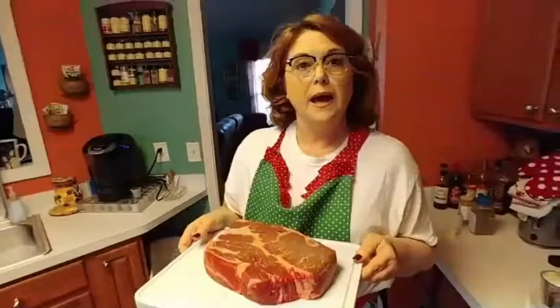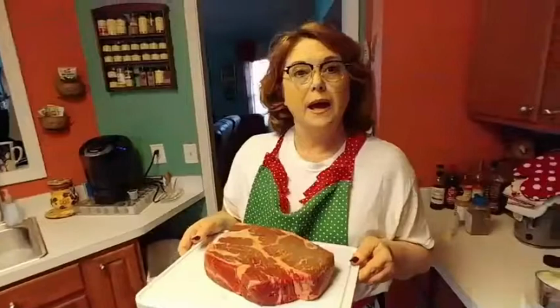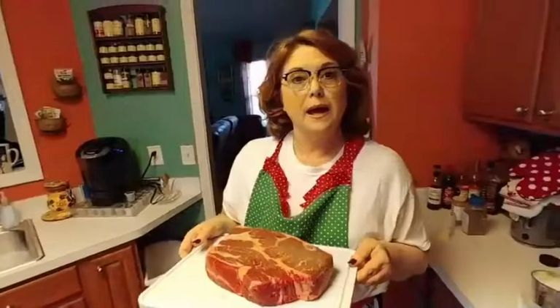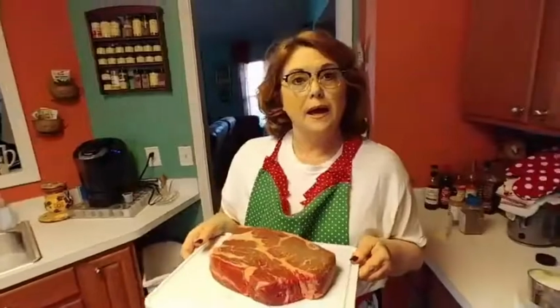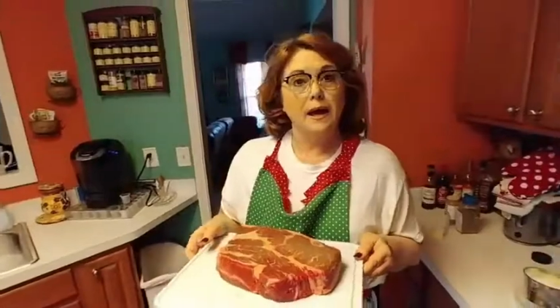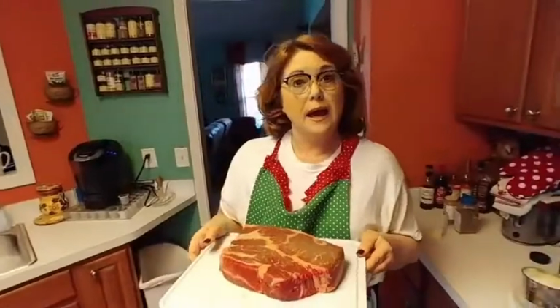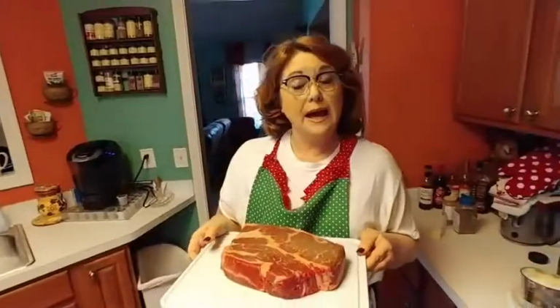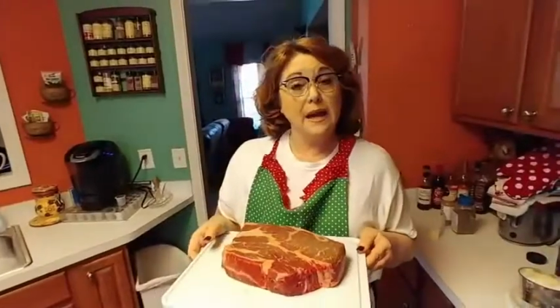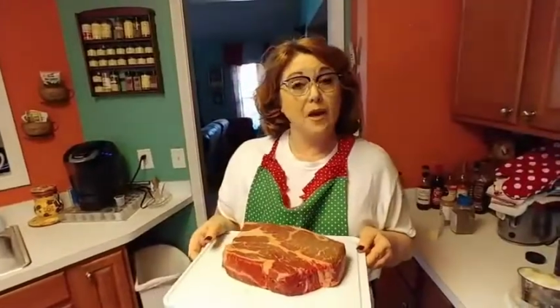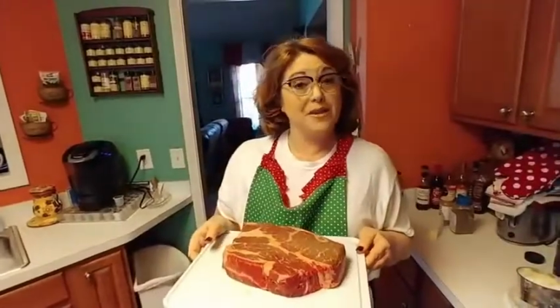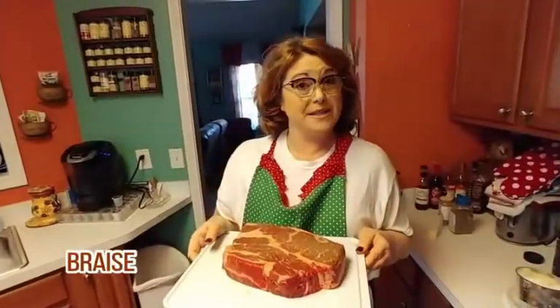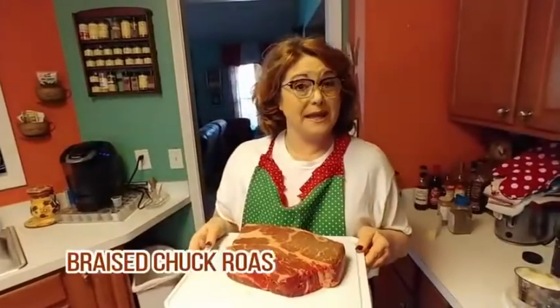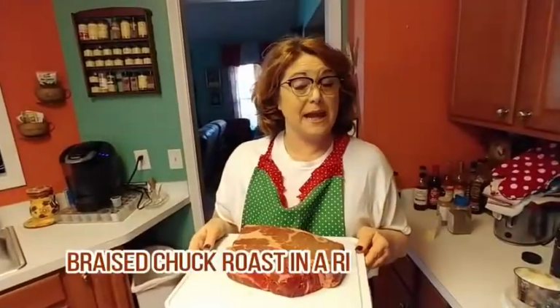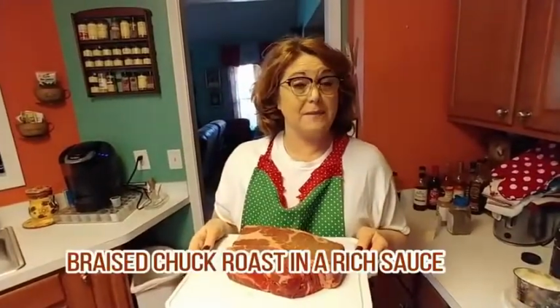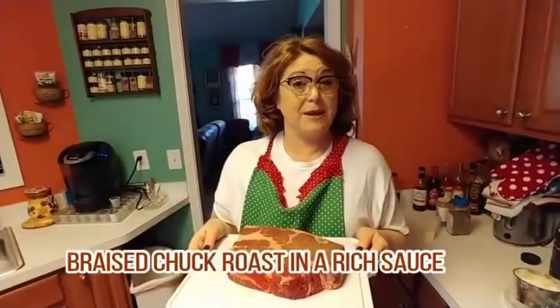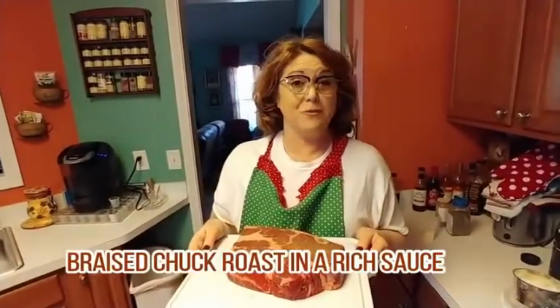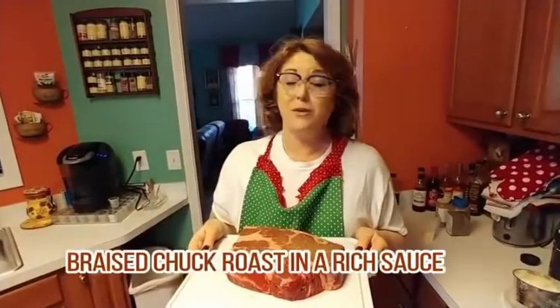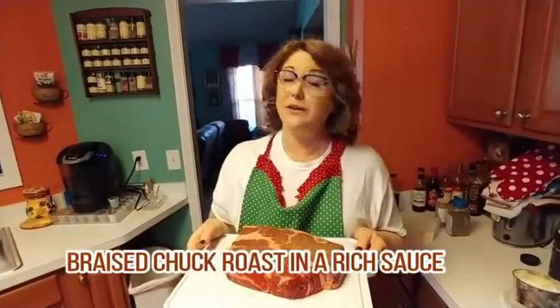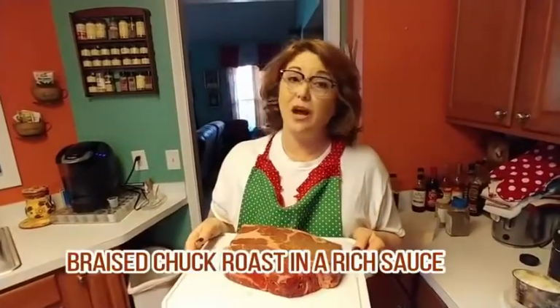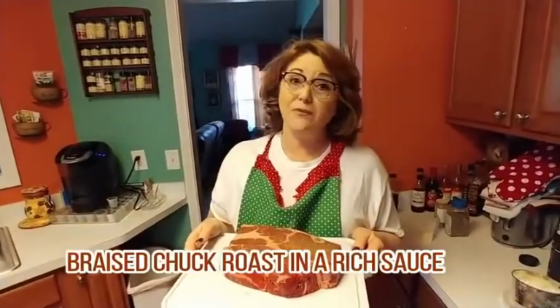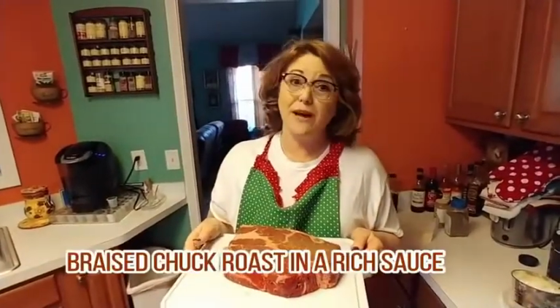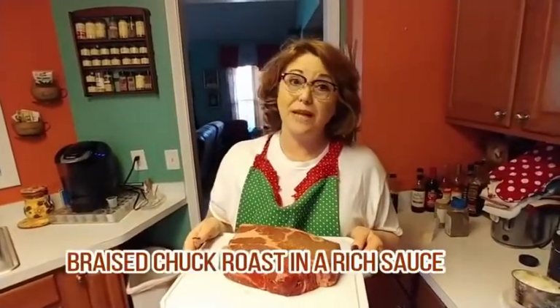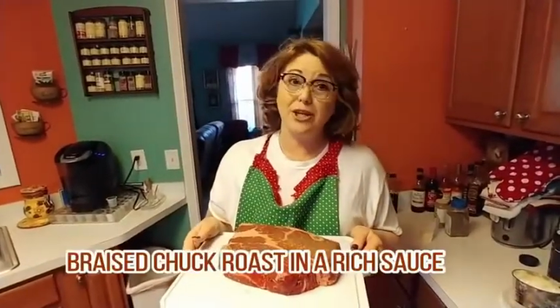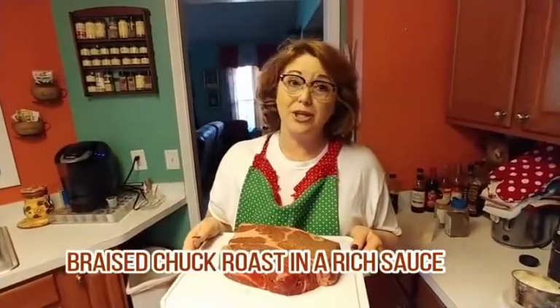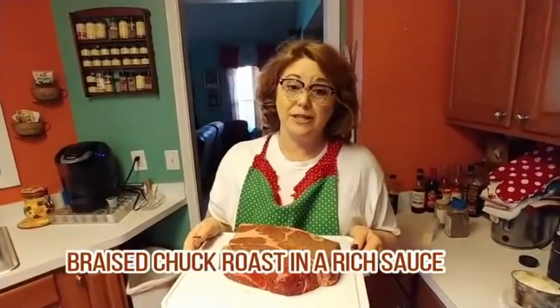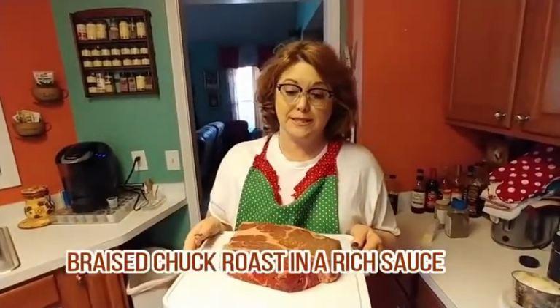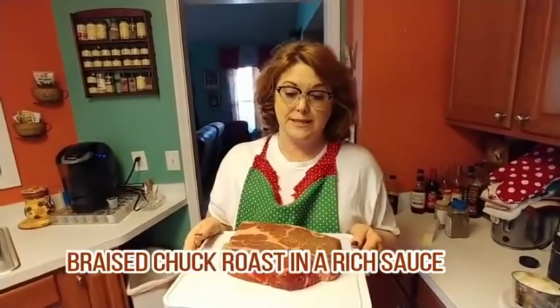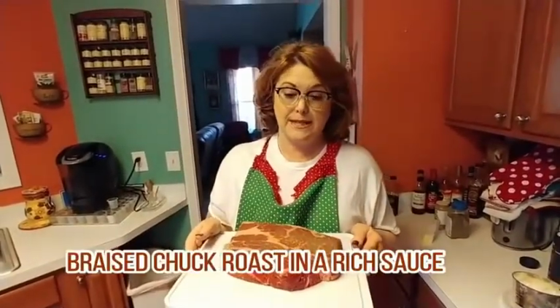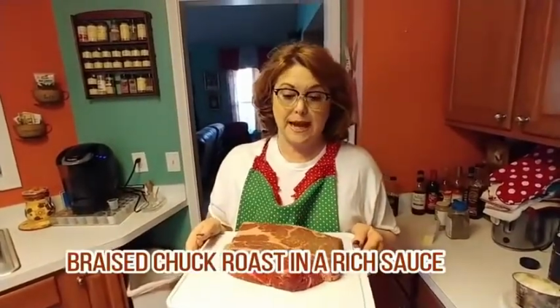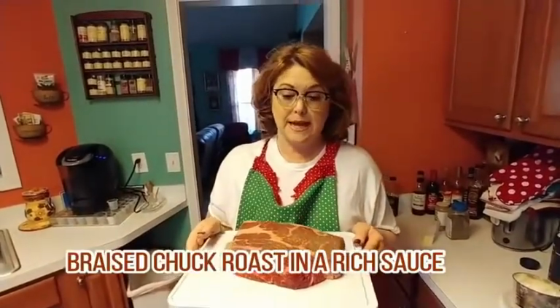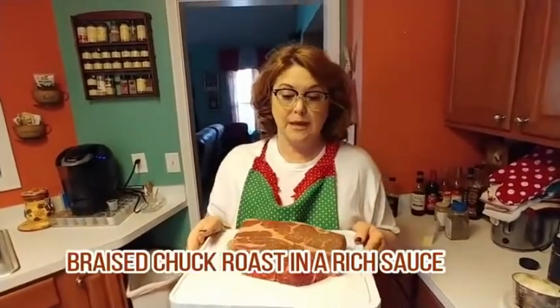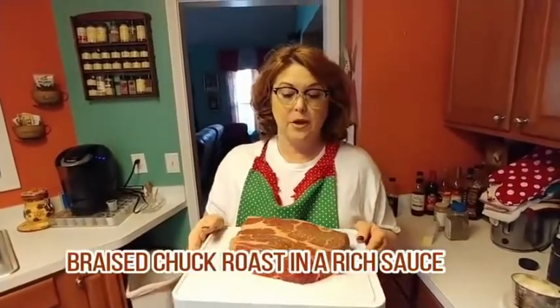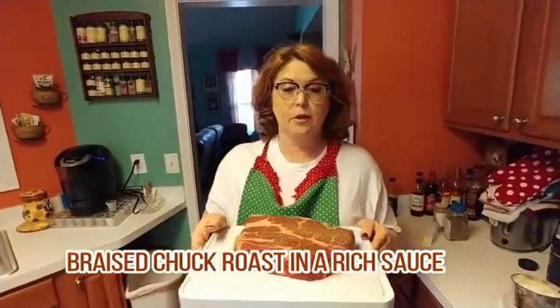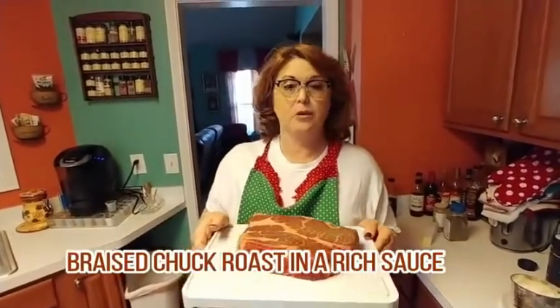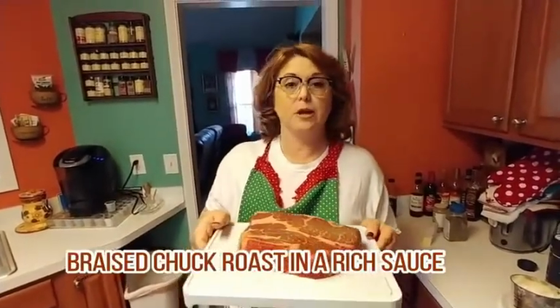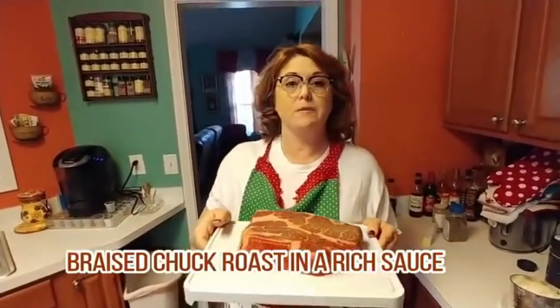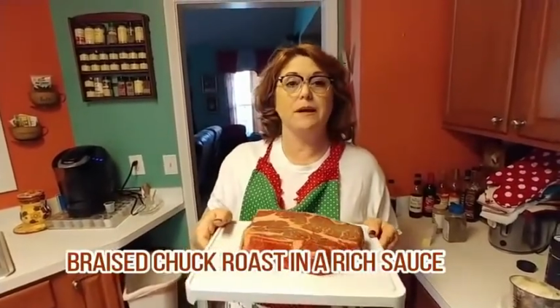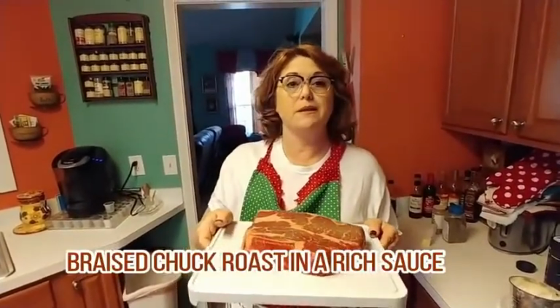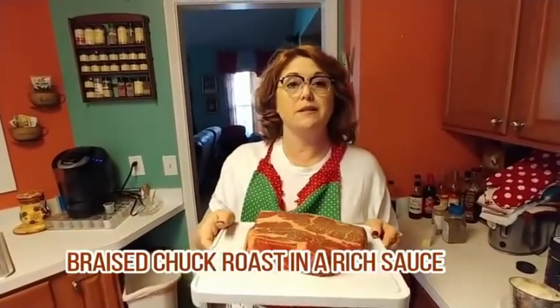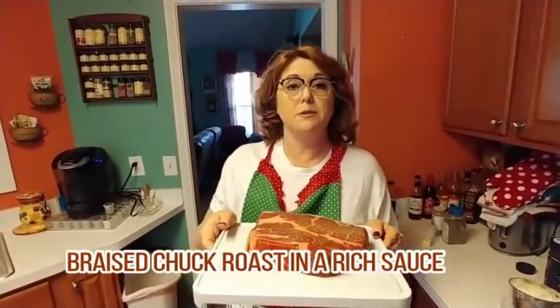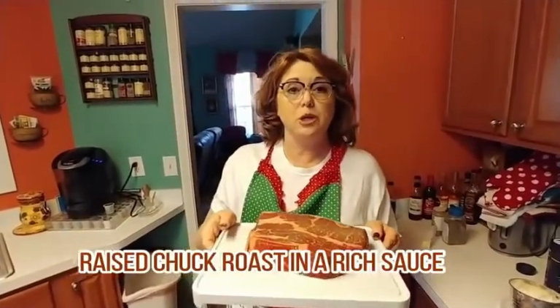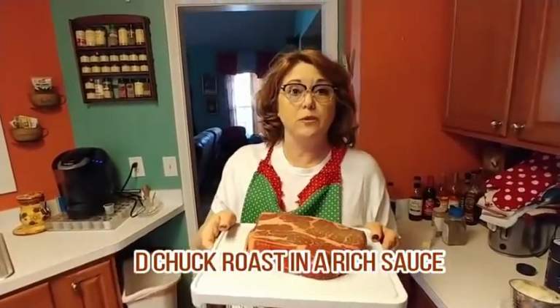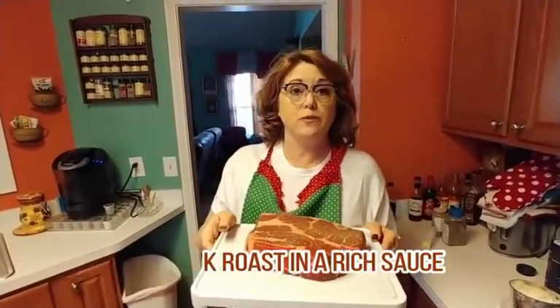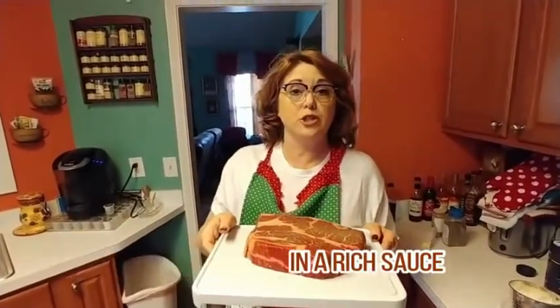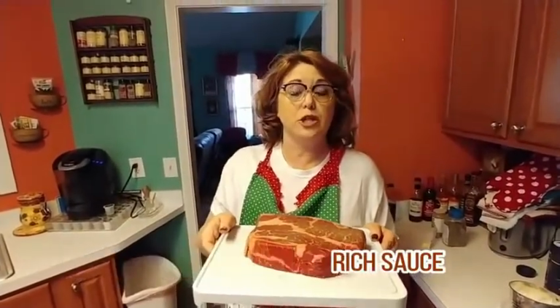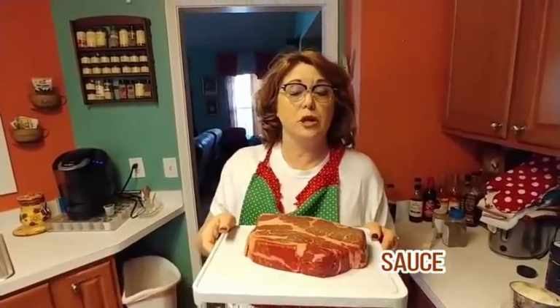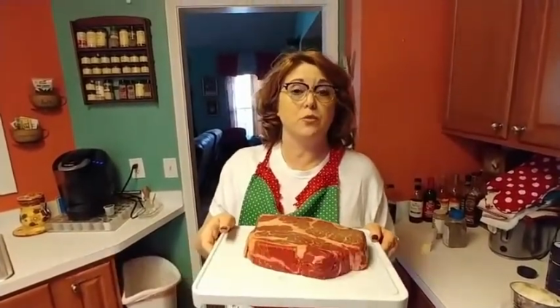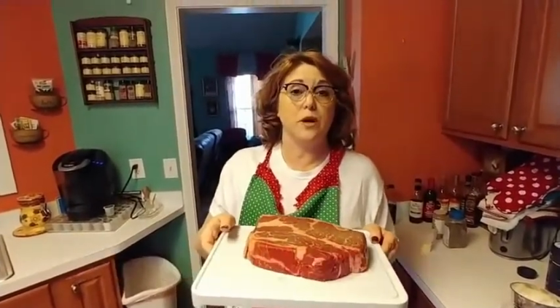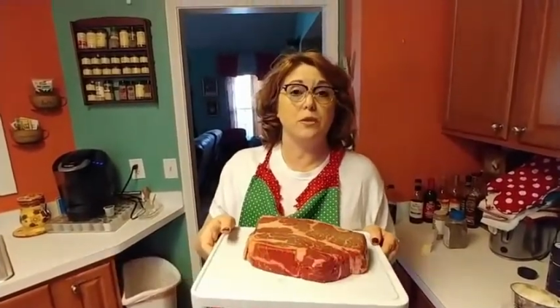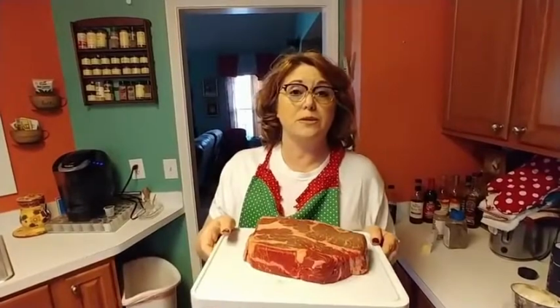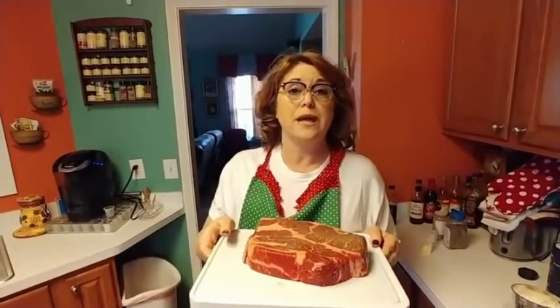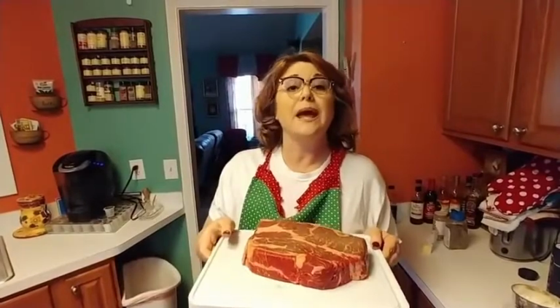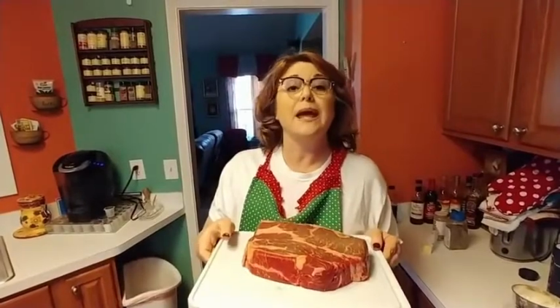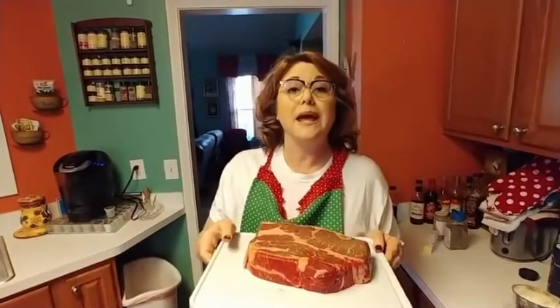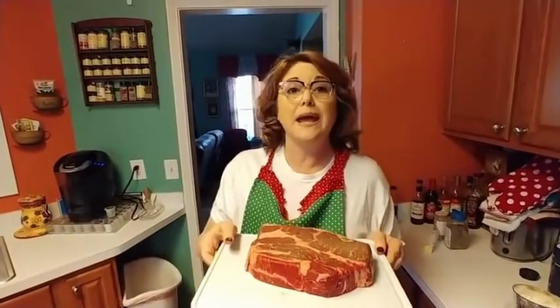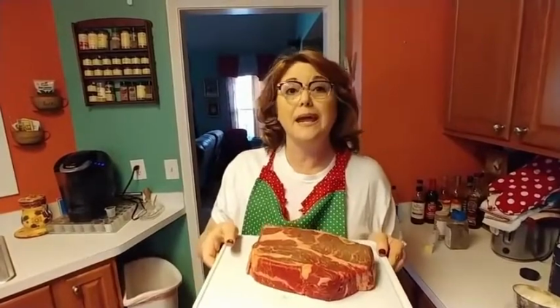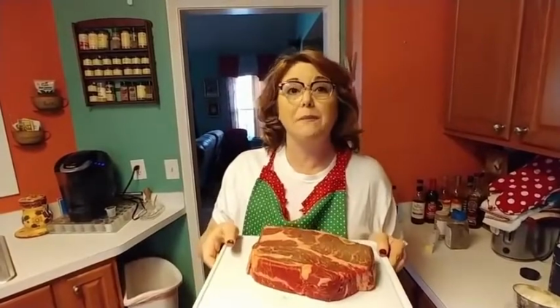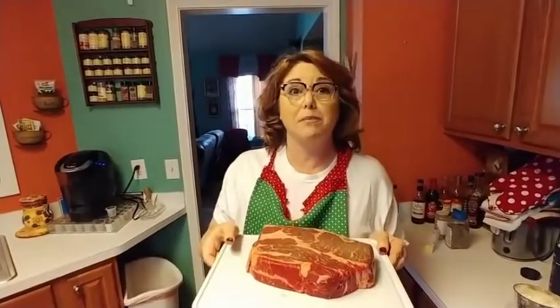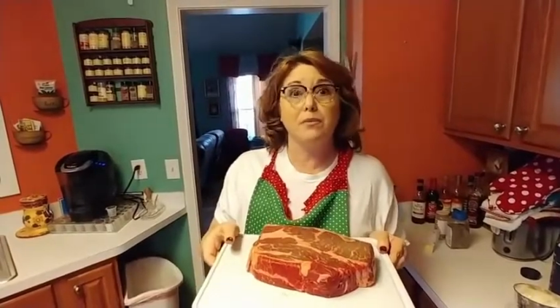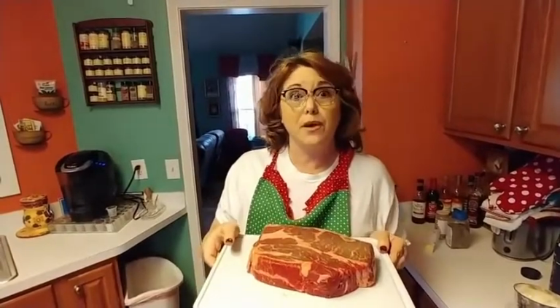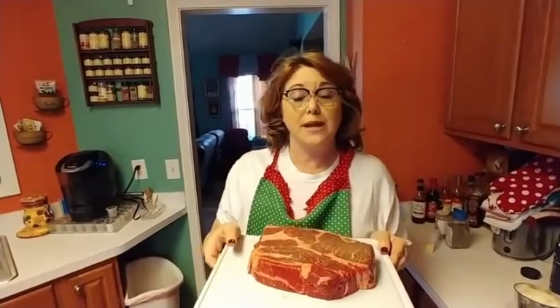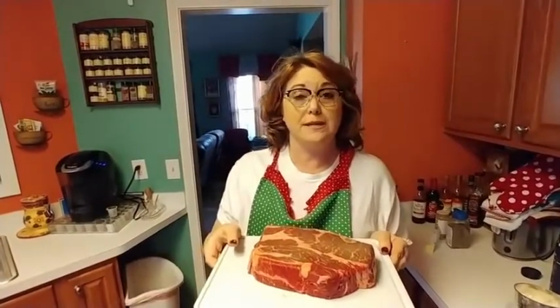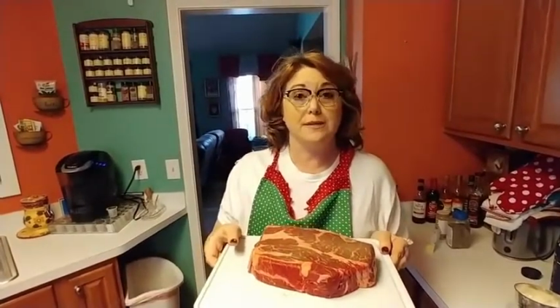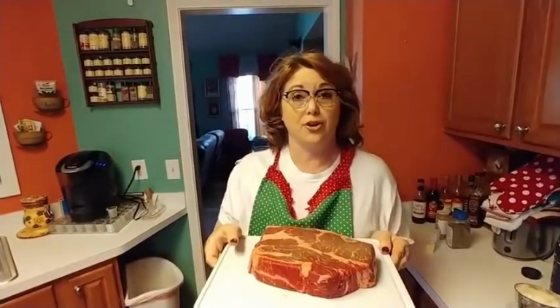Hey y'all, it's Tammy with Car Valley Cooks, and today we're going to make this beautiful chuck roast in a braiser.